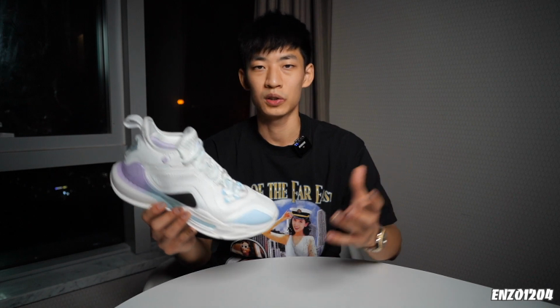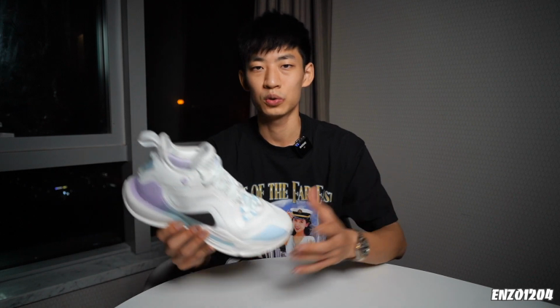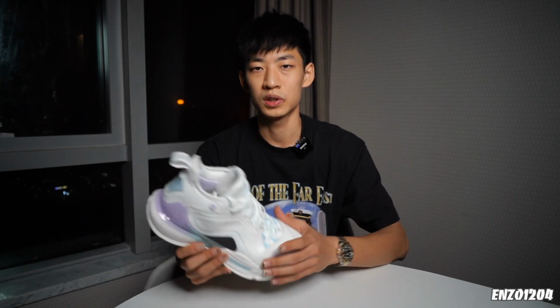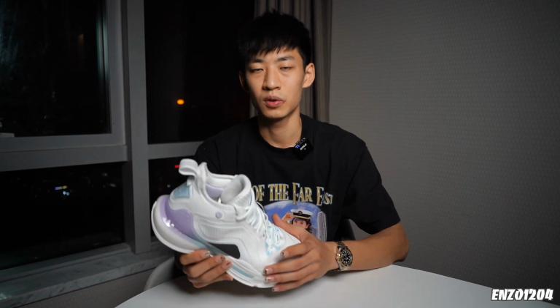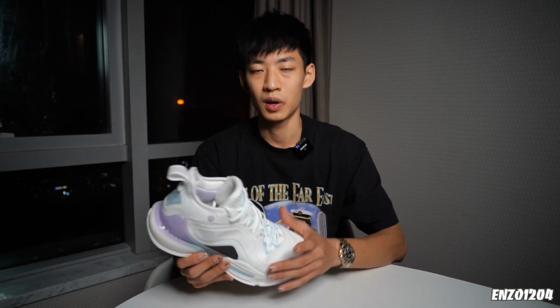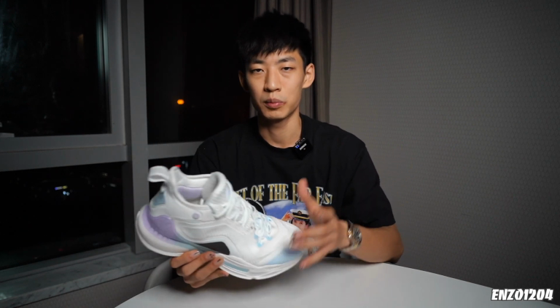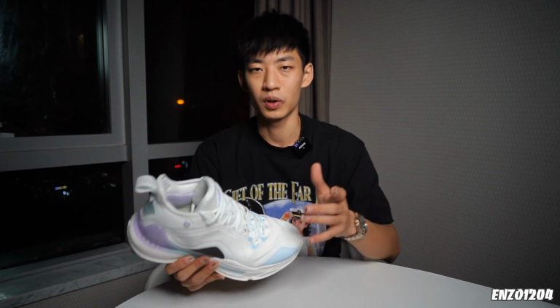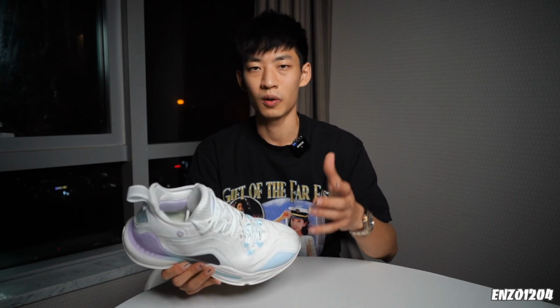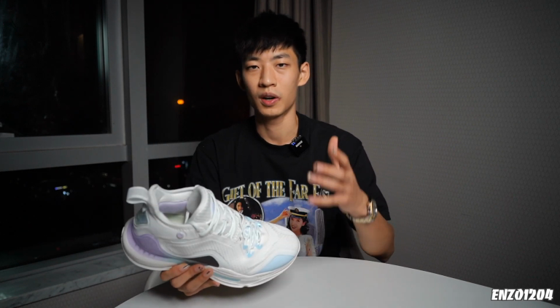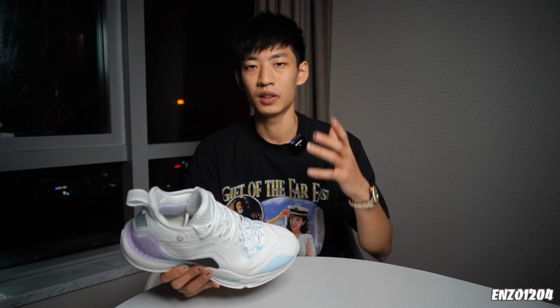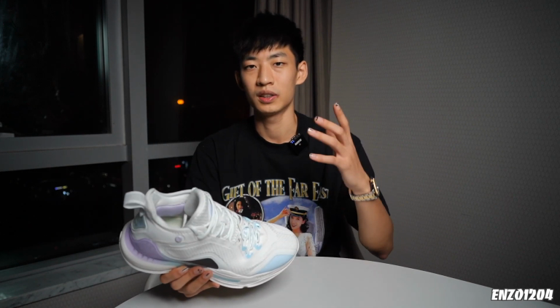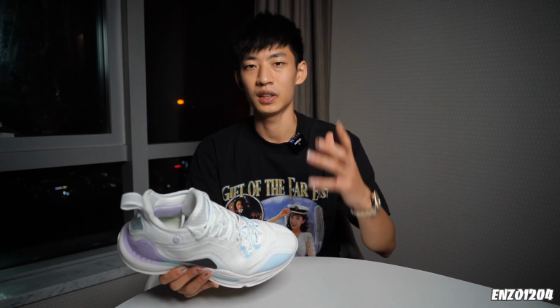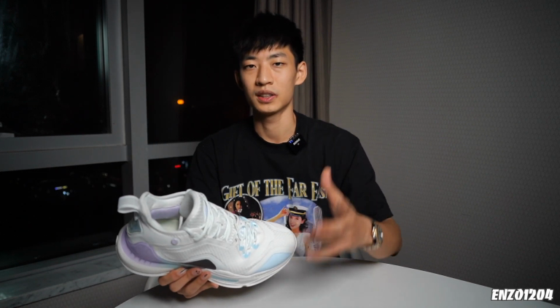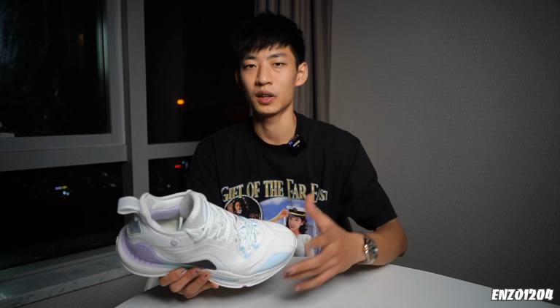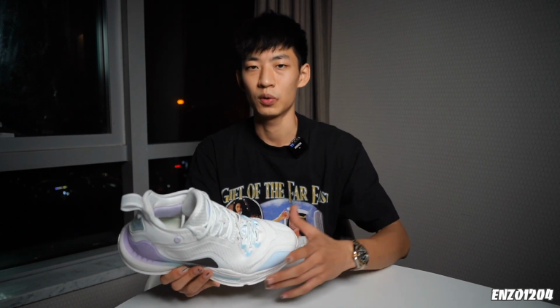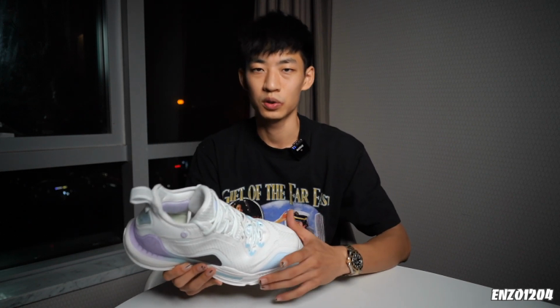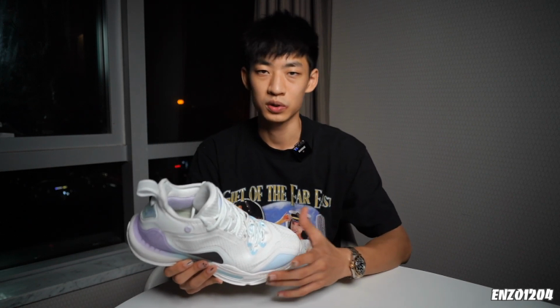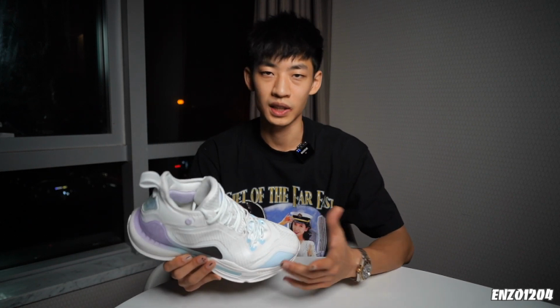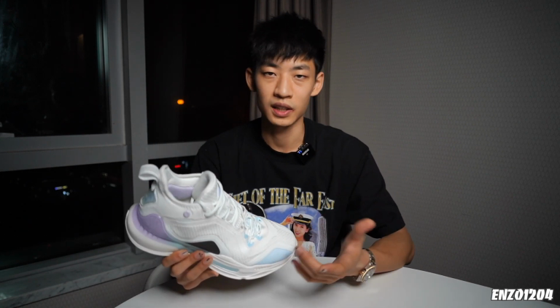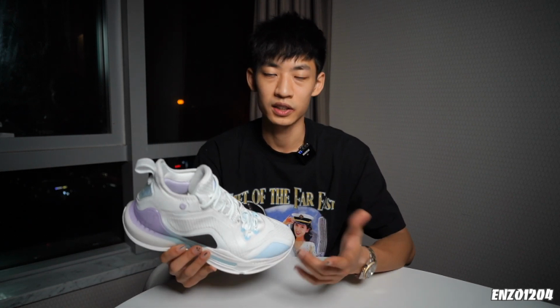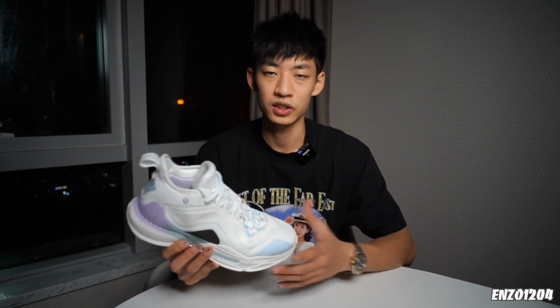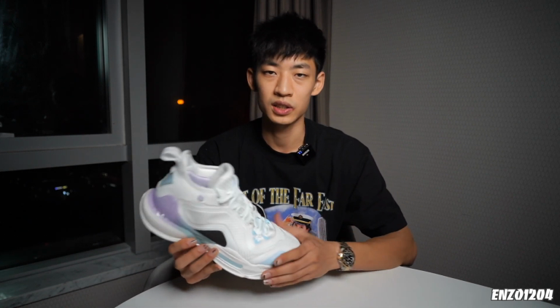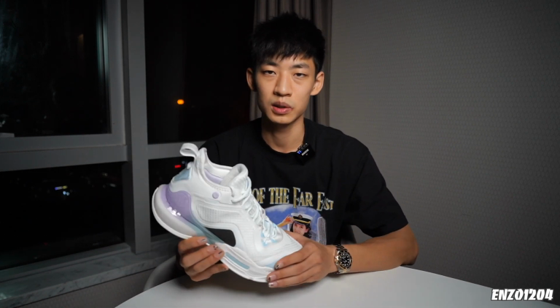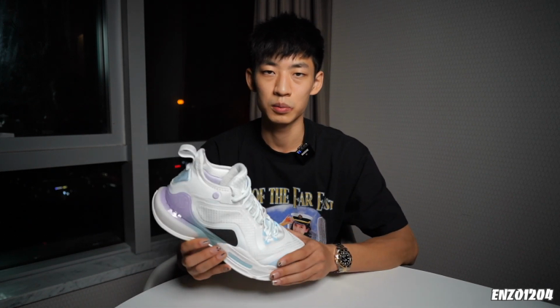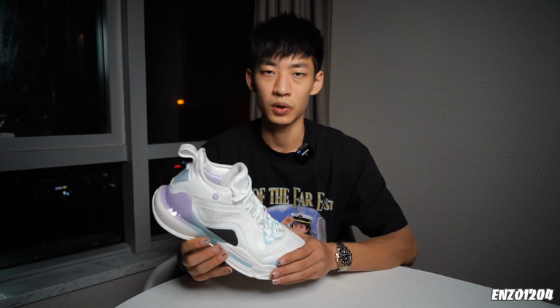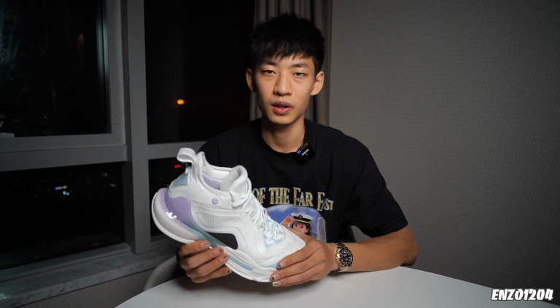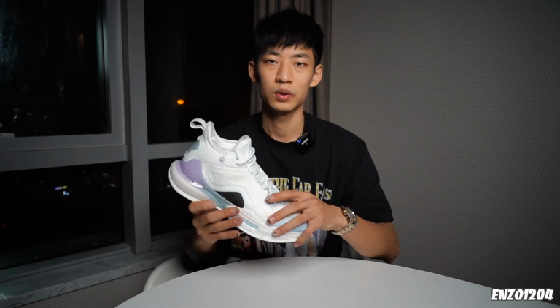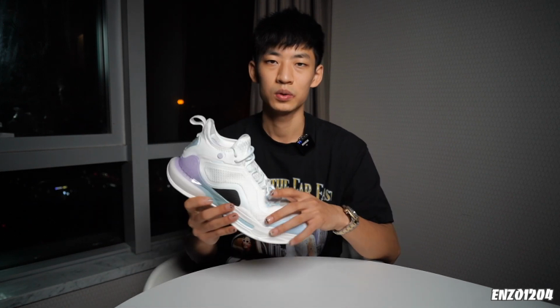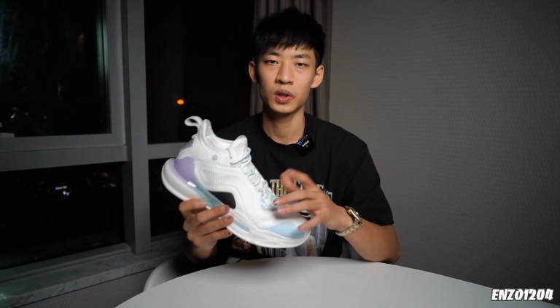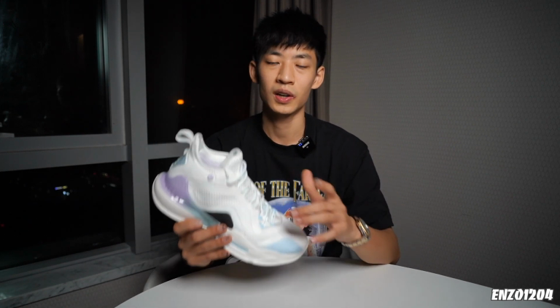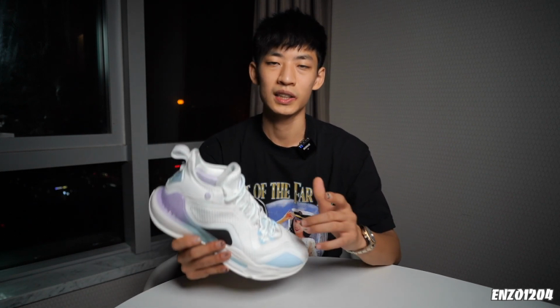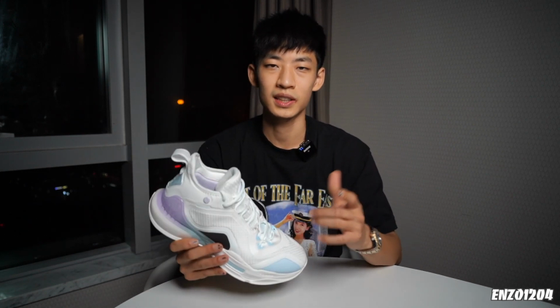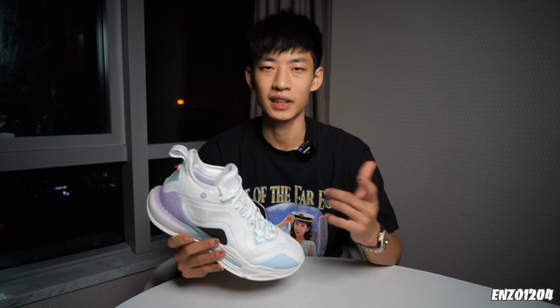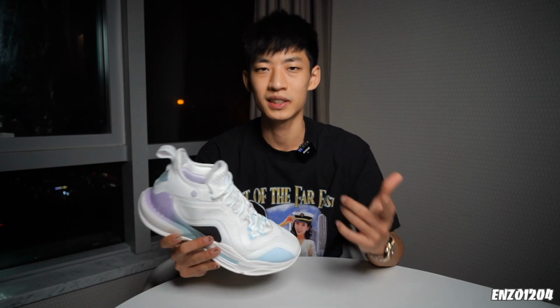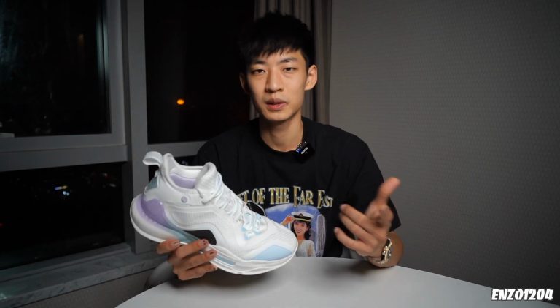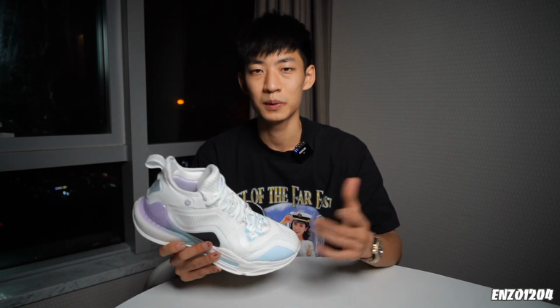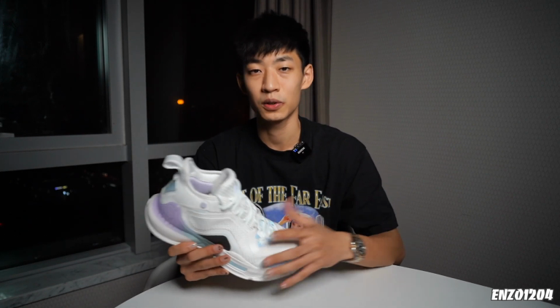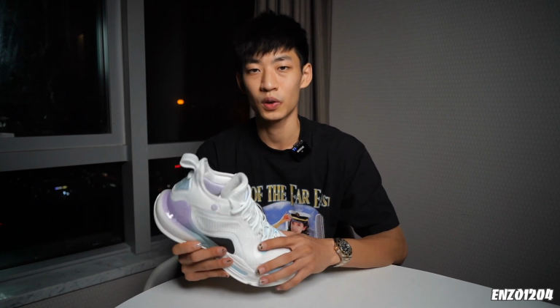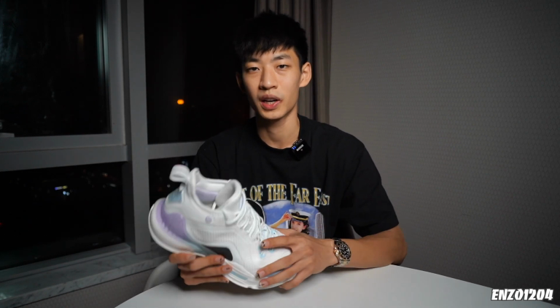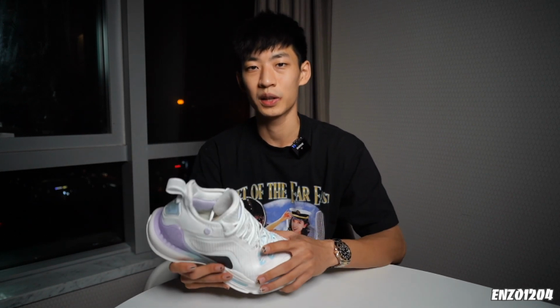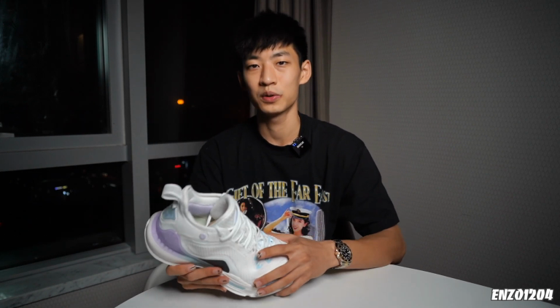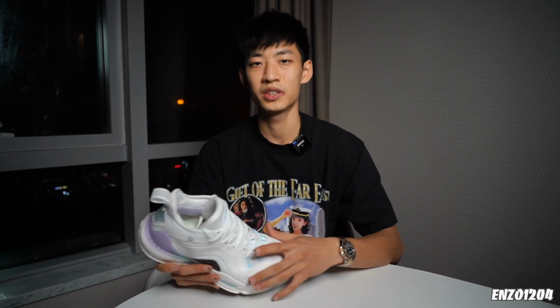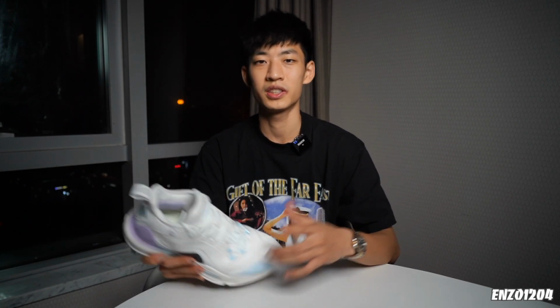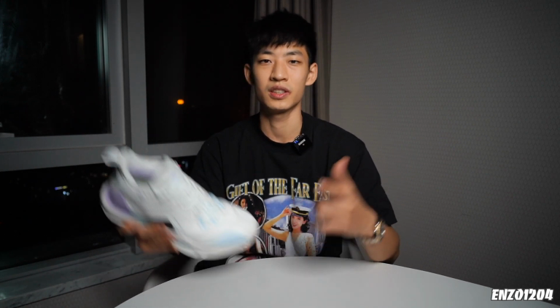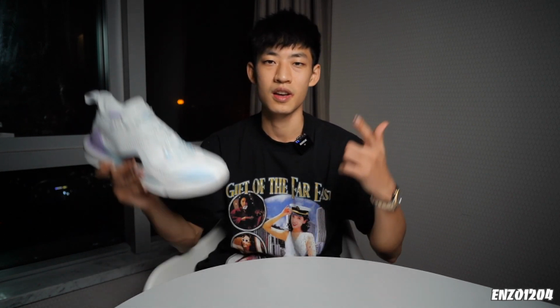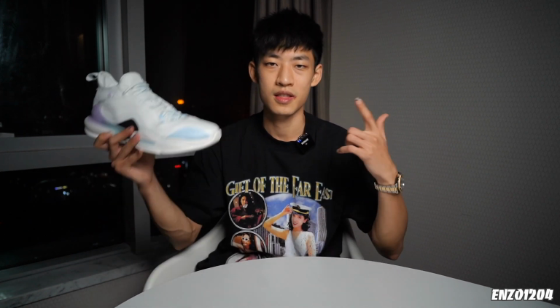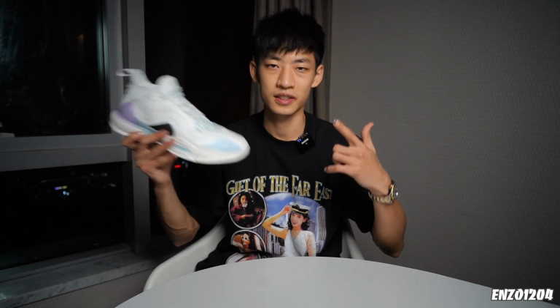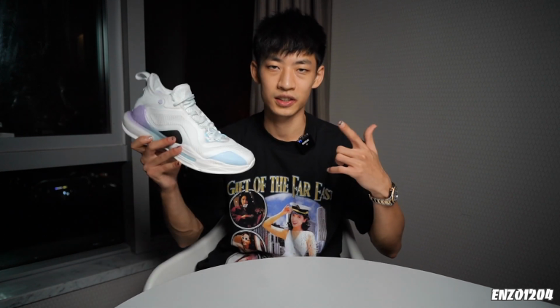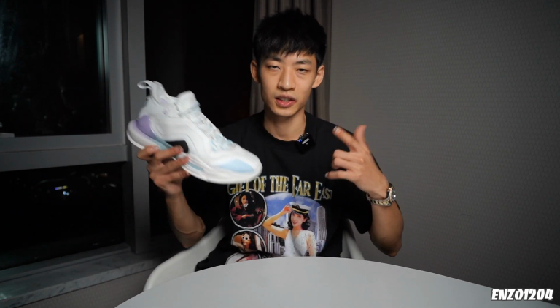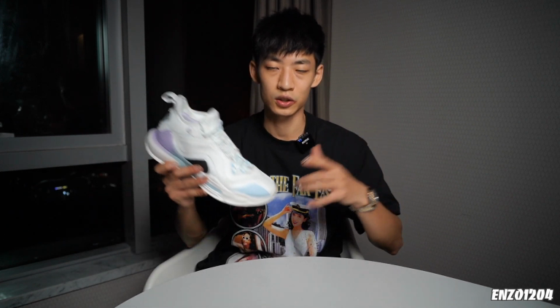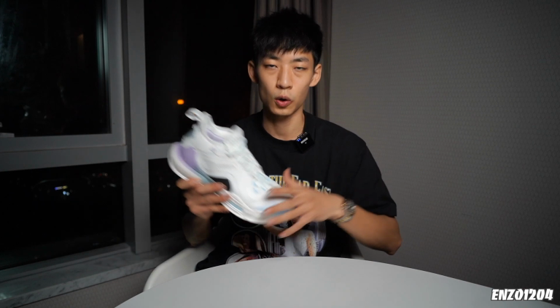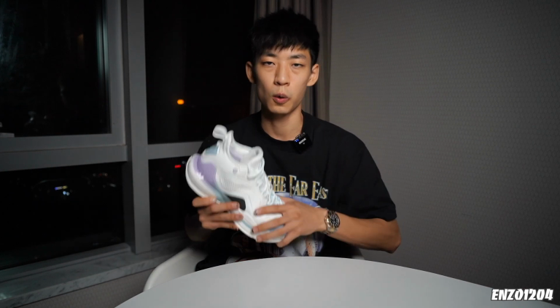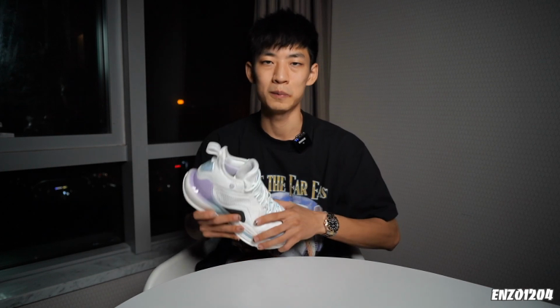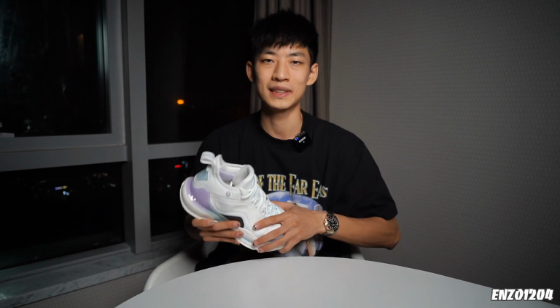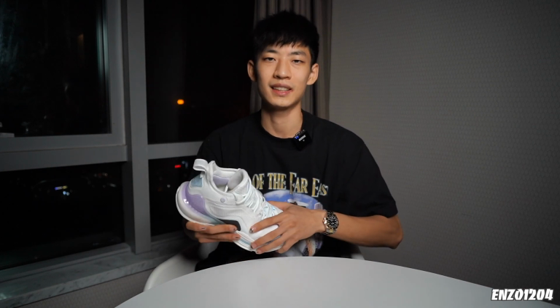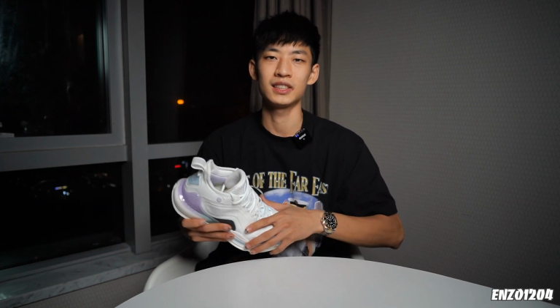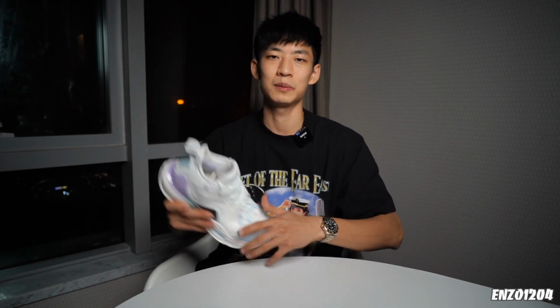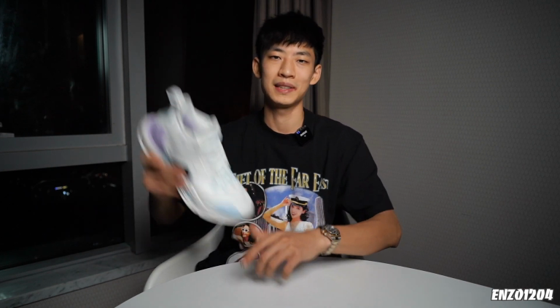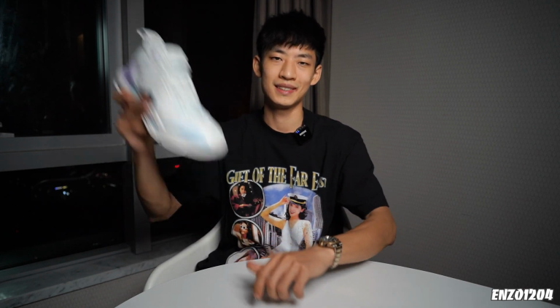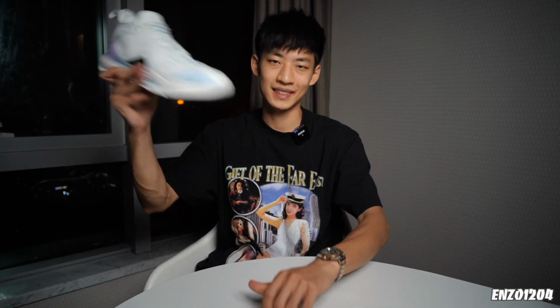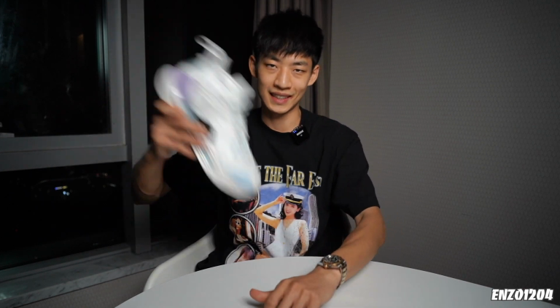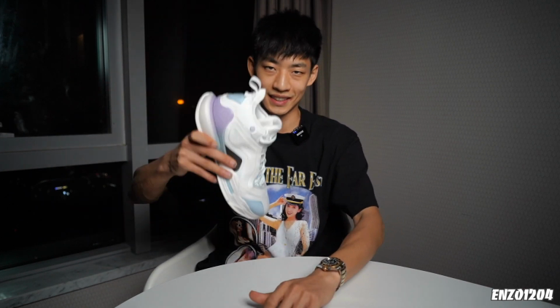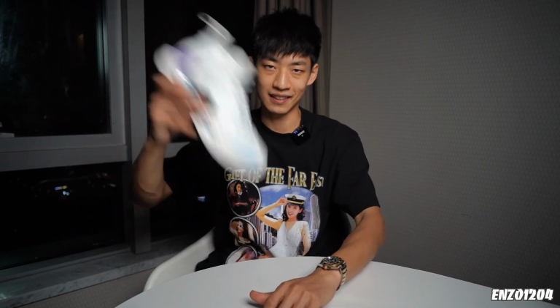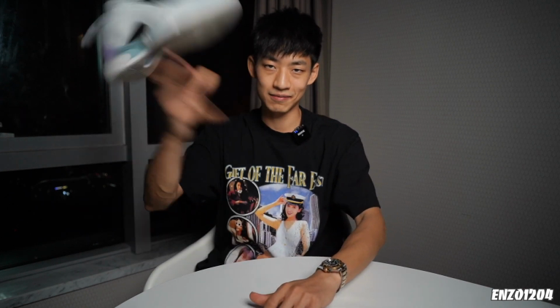好了，以上就是我对这双AG2的实战测评。大家对这双鞋如果有任何看法，欢迎留言讨论，有实战过的朋友也可以分享一下你的实战感受。另外如果你觉得这期视频对你有所帮助，千万不要忘了点赞关注三连，支持一波。最后还是感谢你们的观看与支持，下期视频再见！